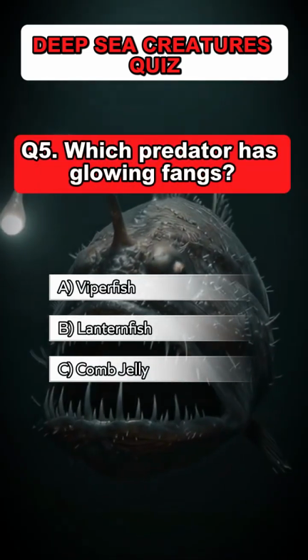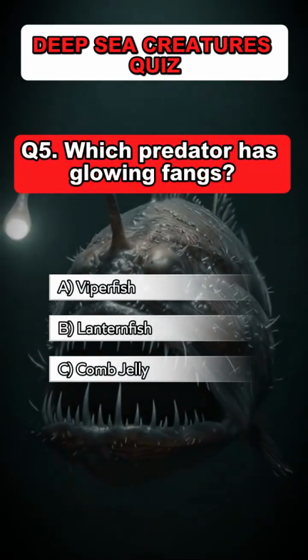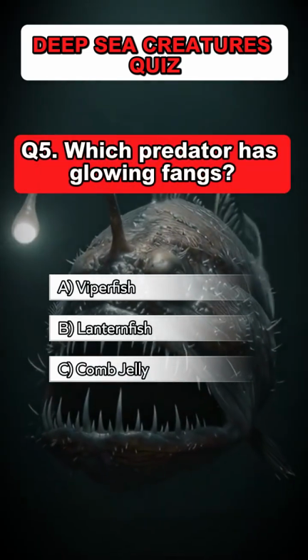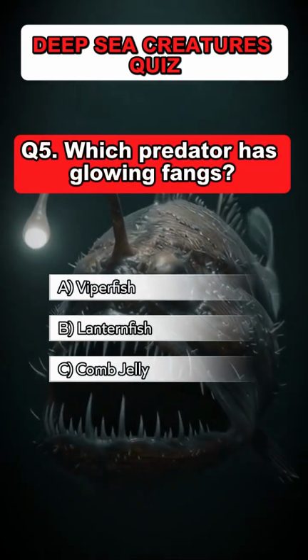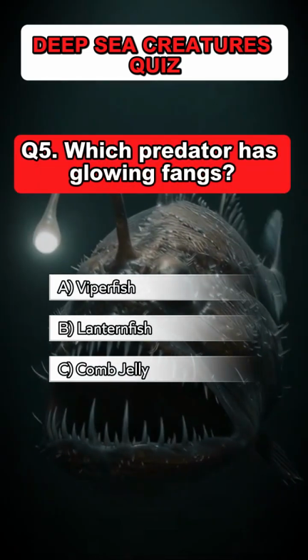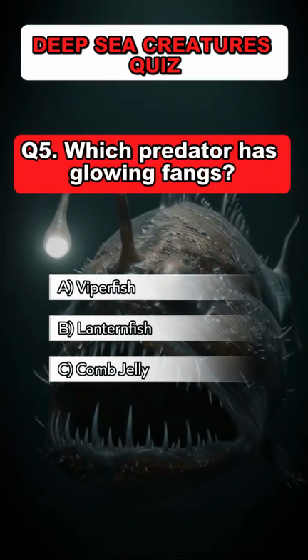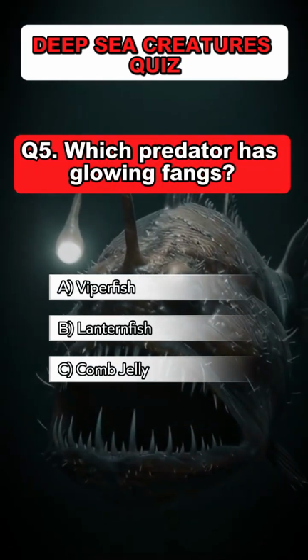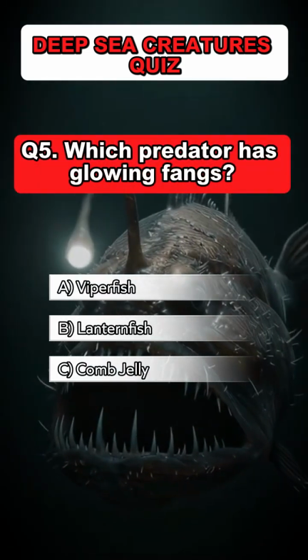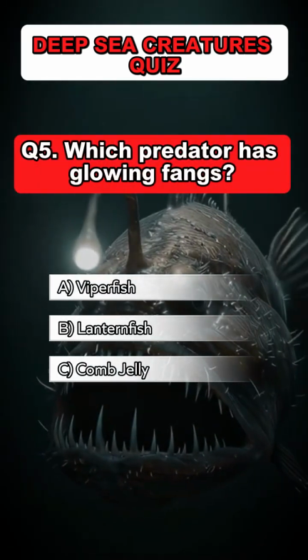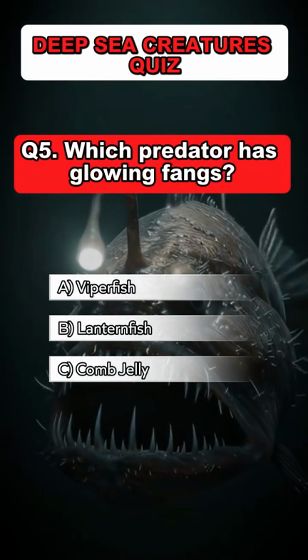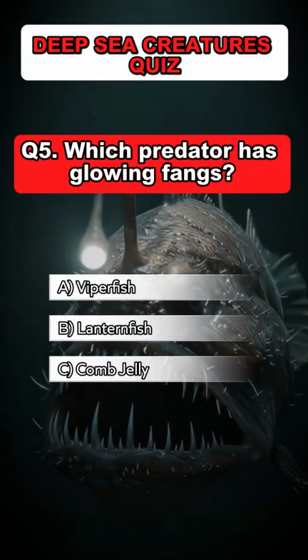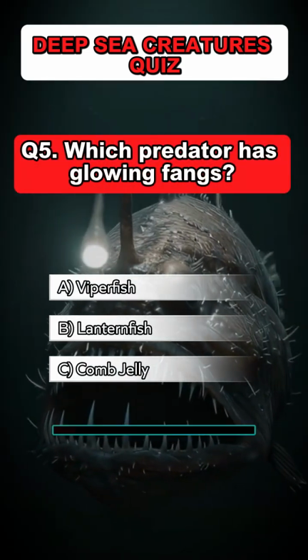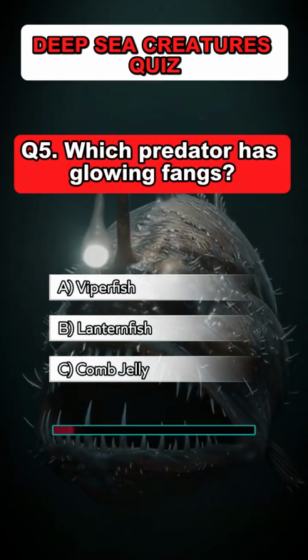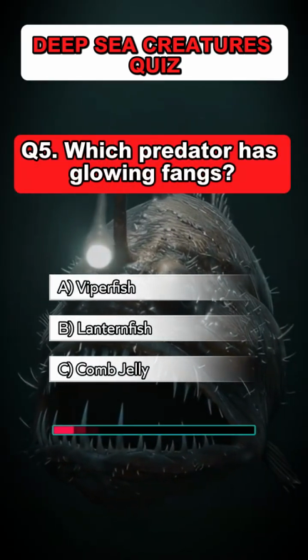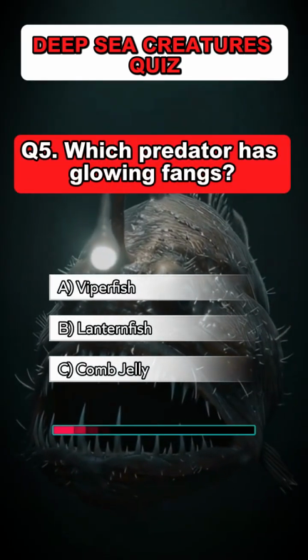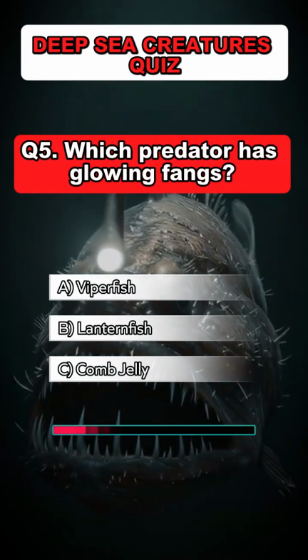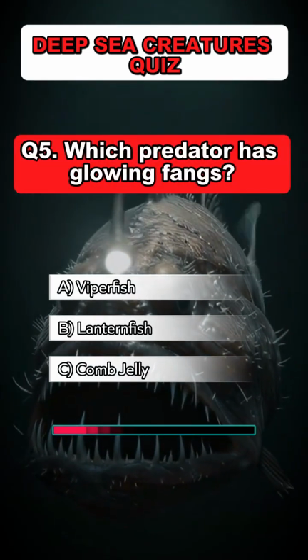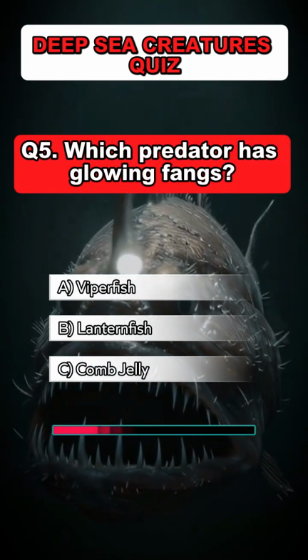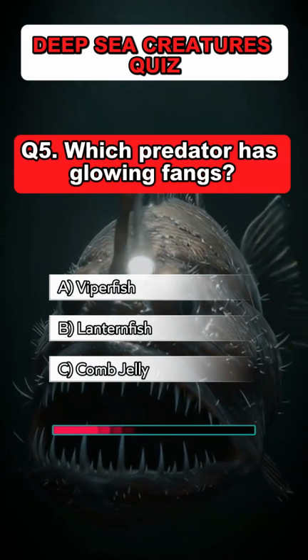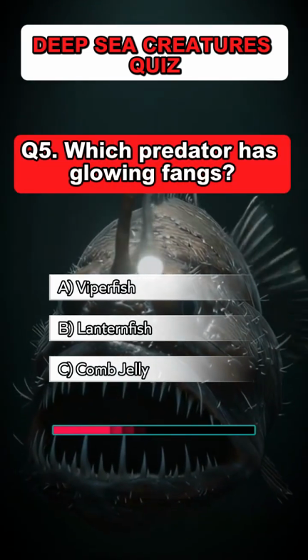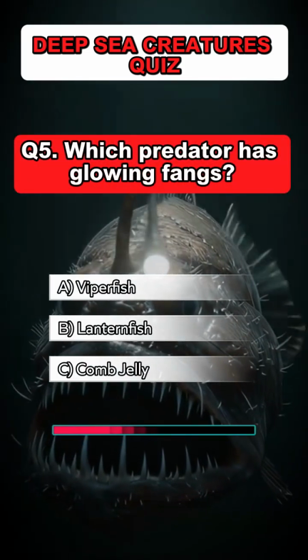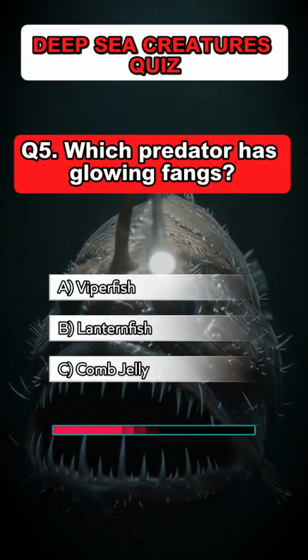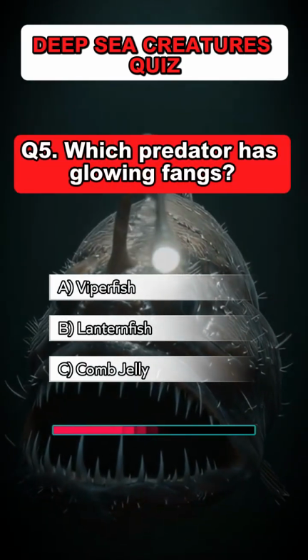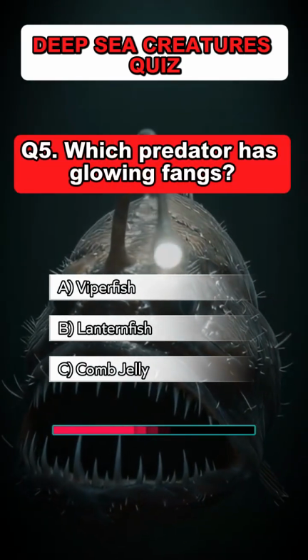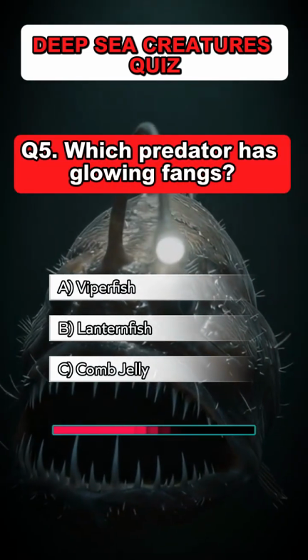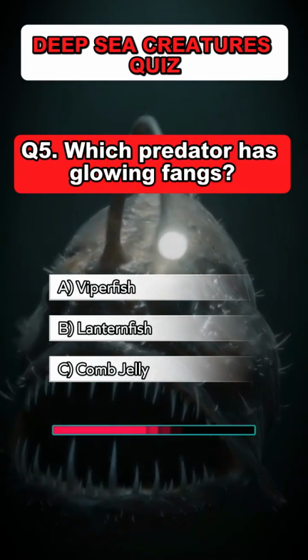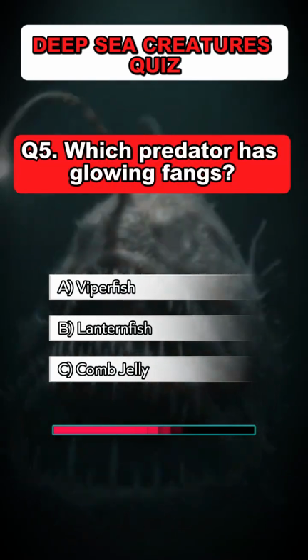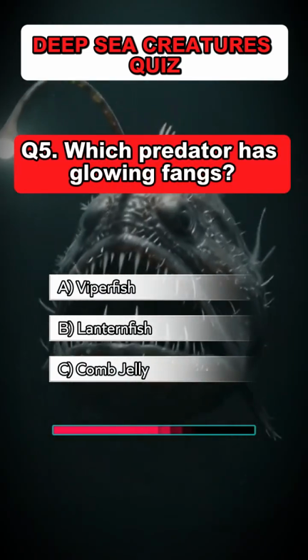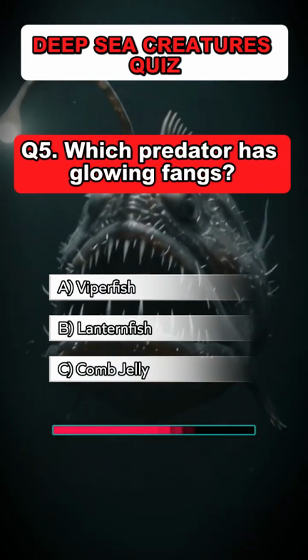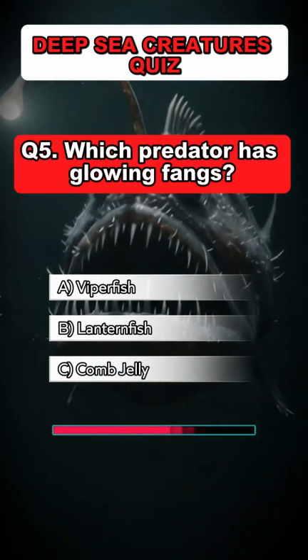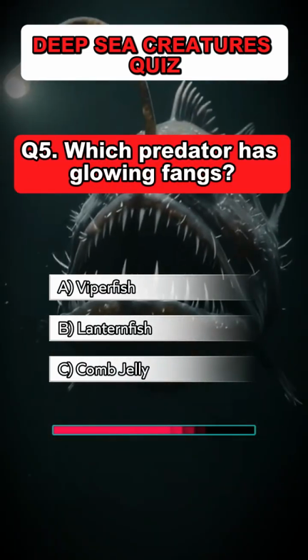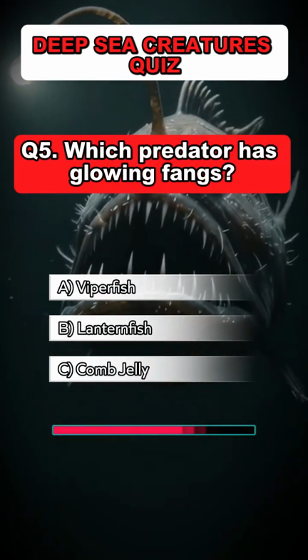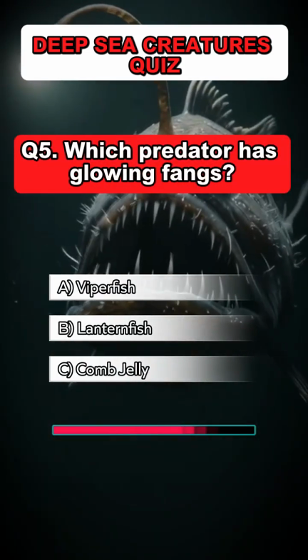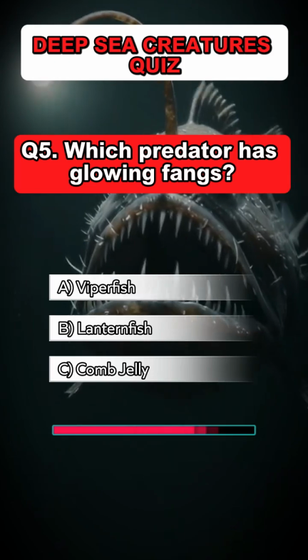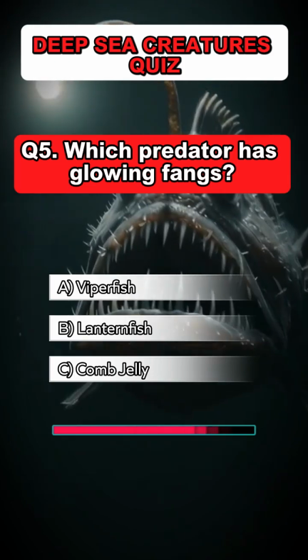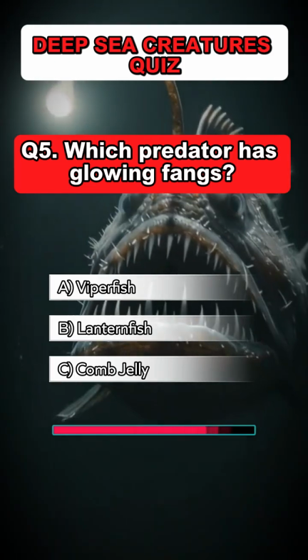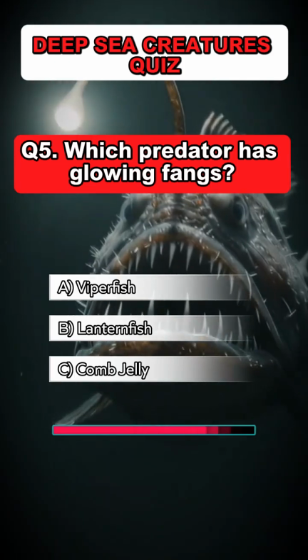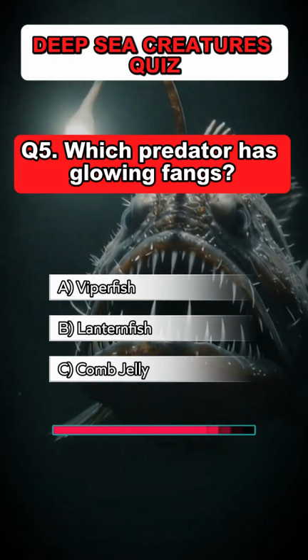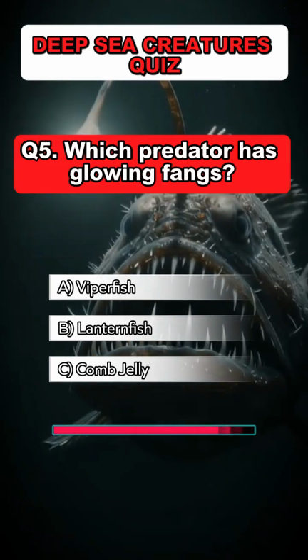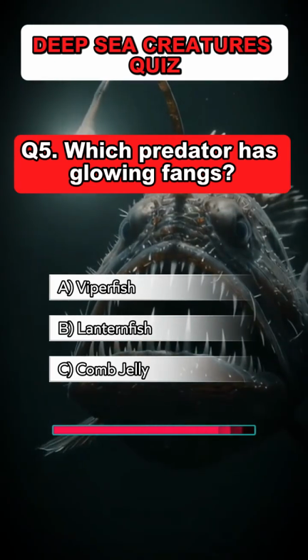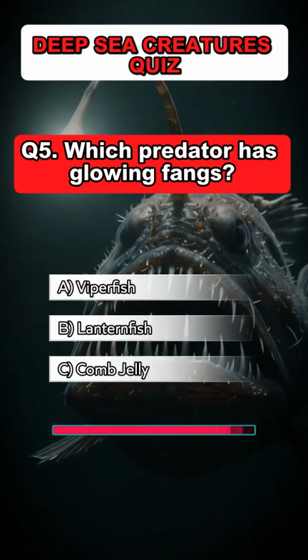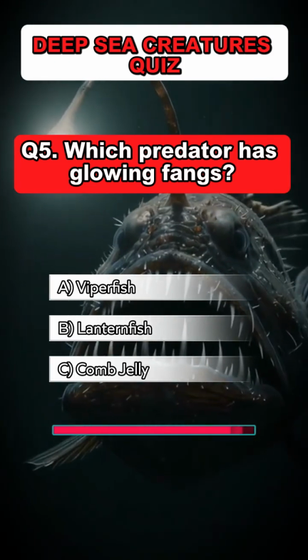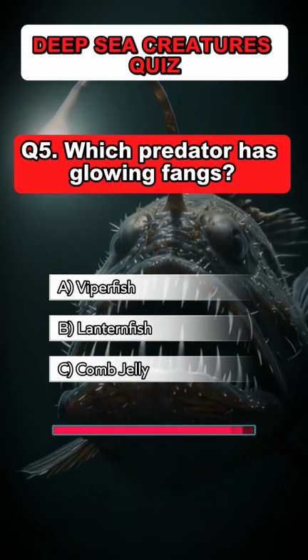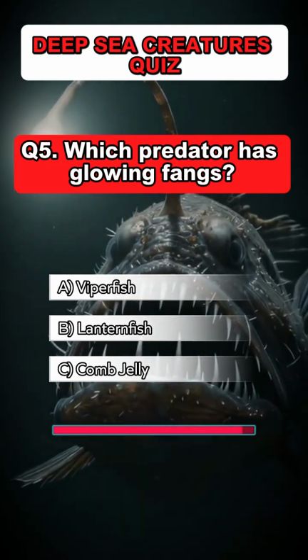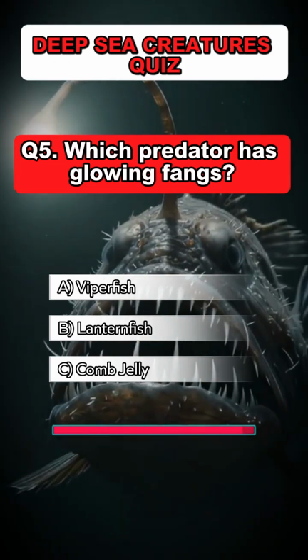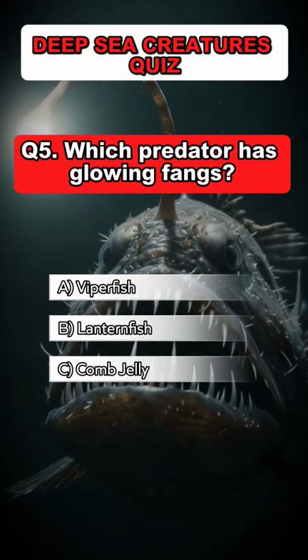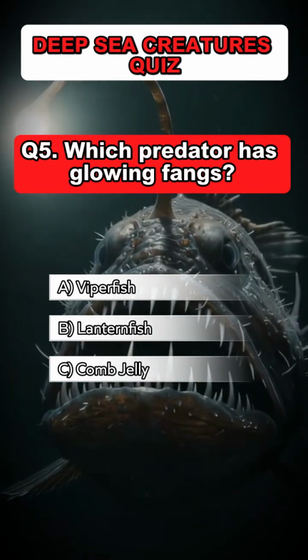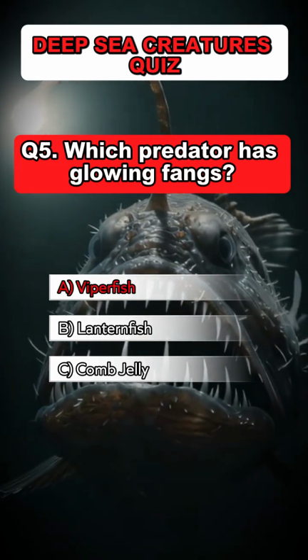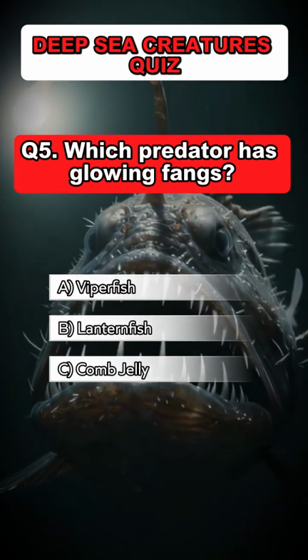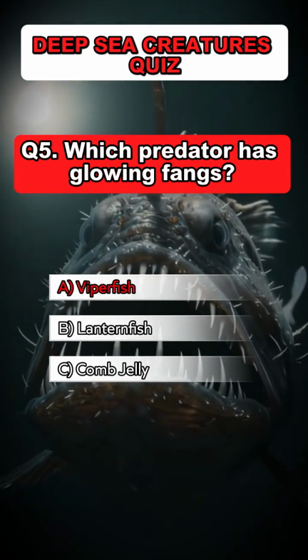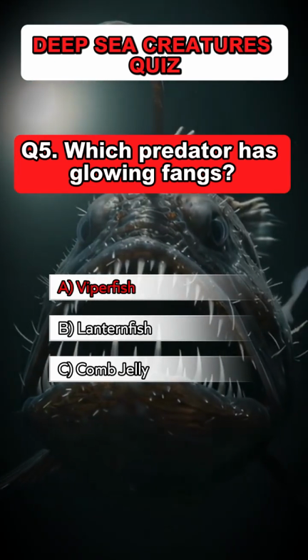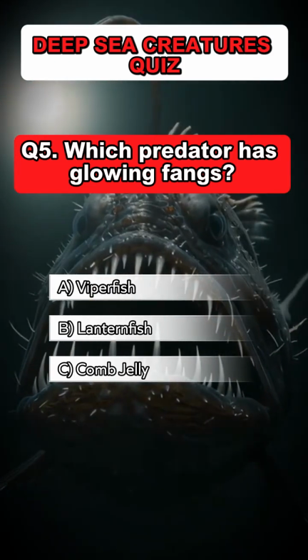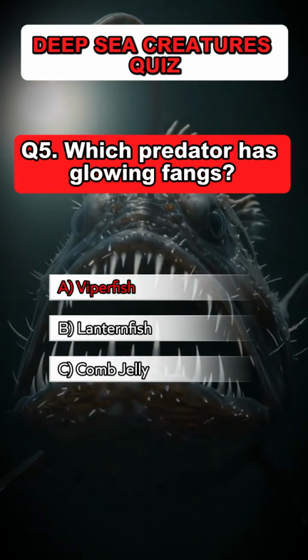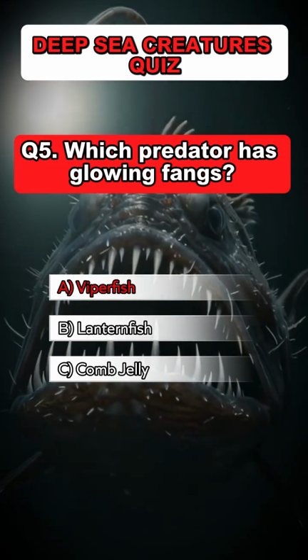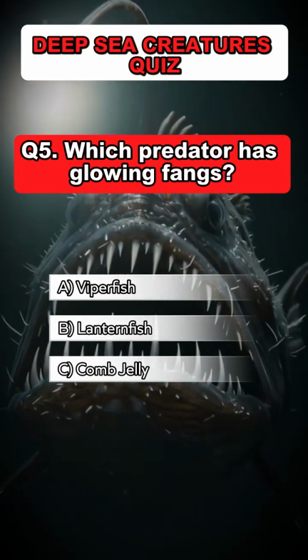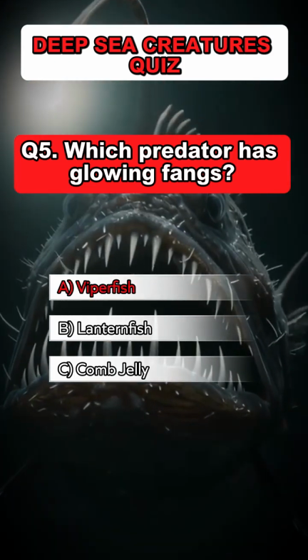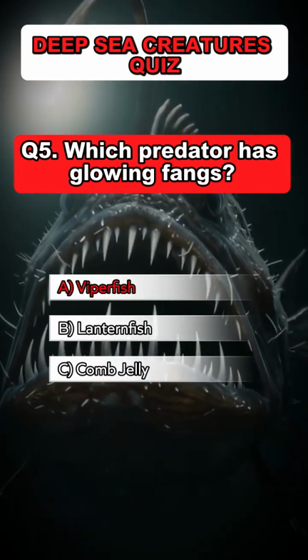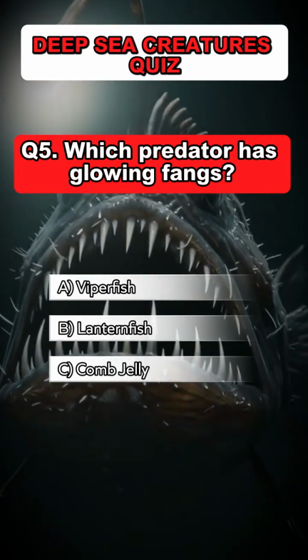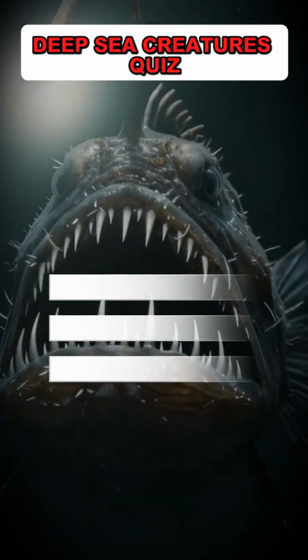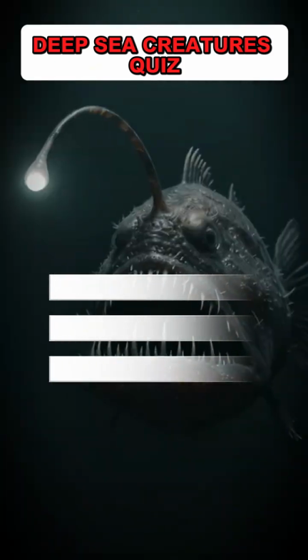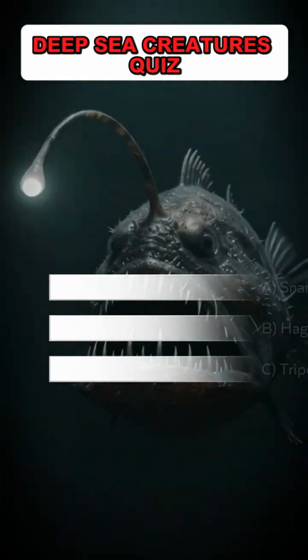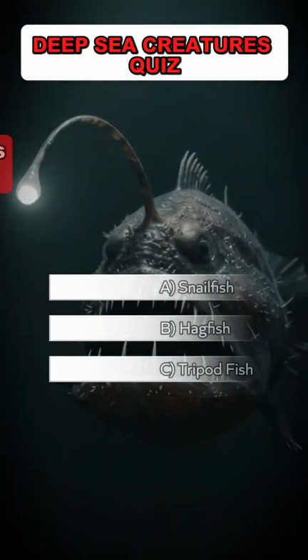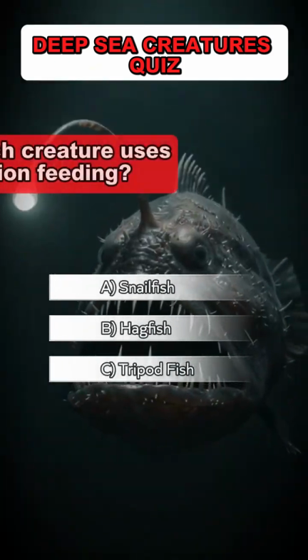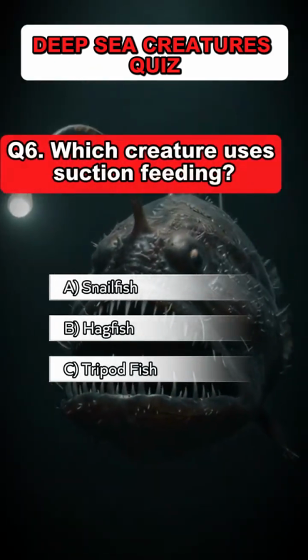Question 5: Which predator has glowing fangs? Answer: A. Viperfish.